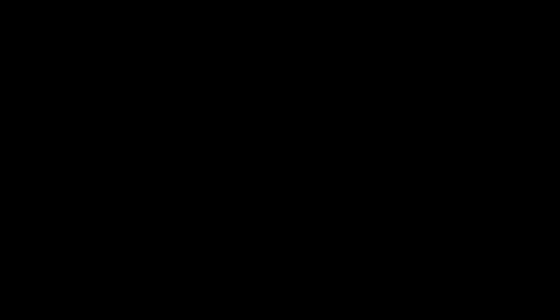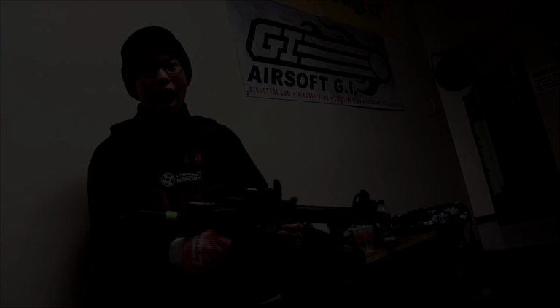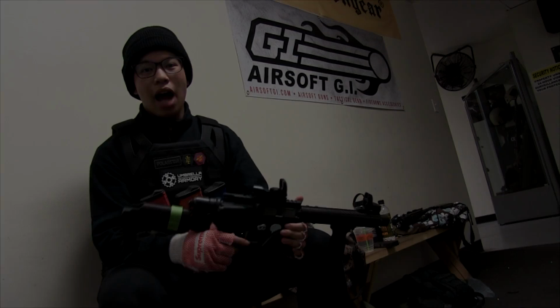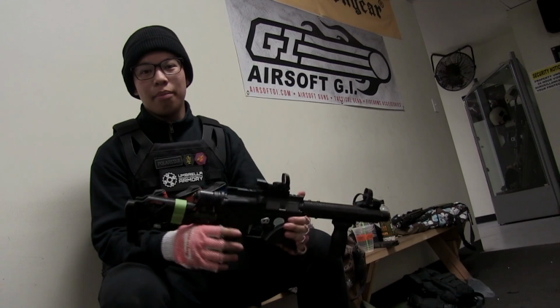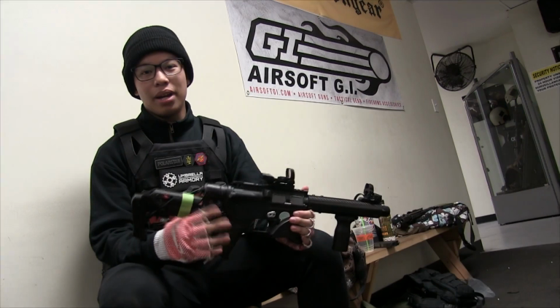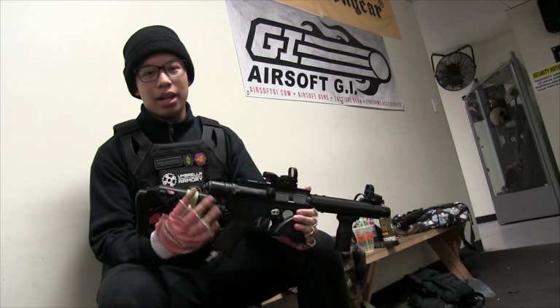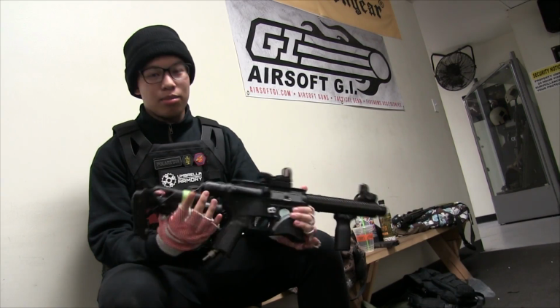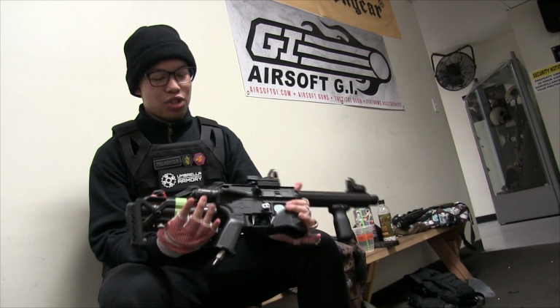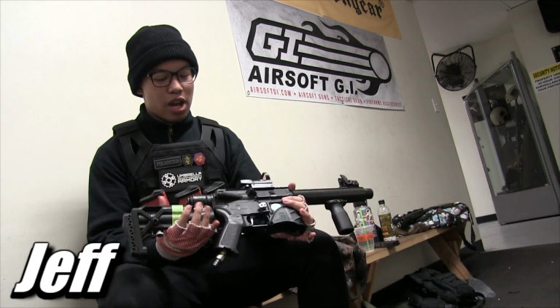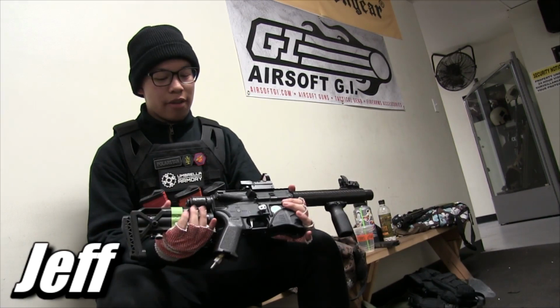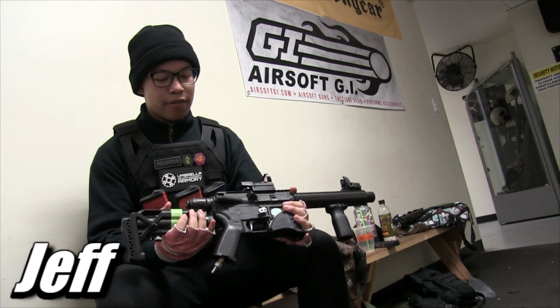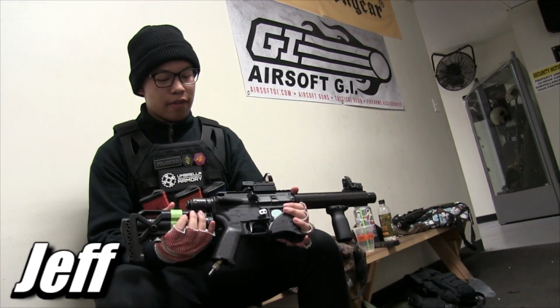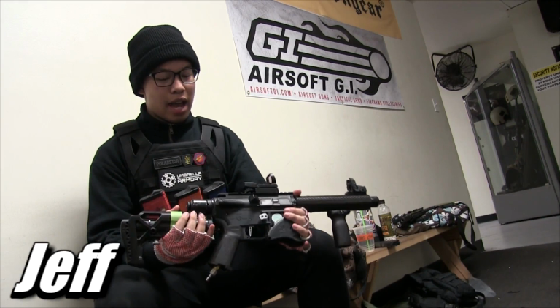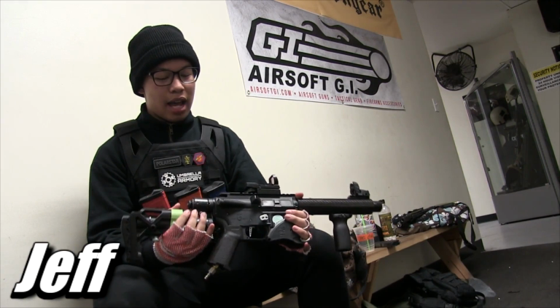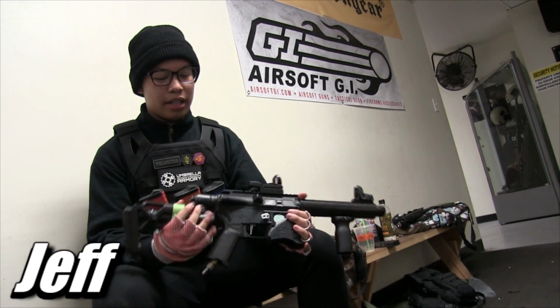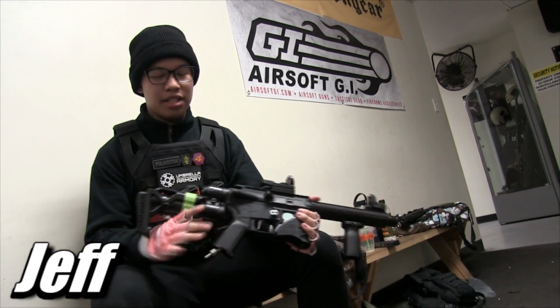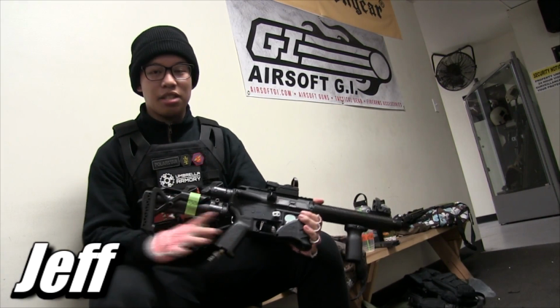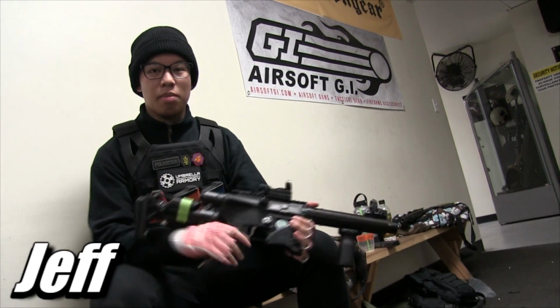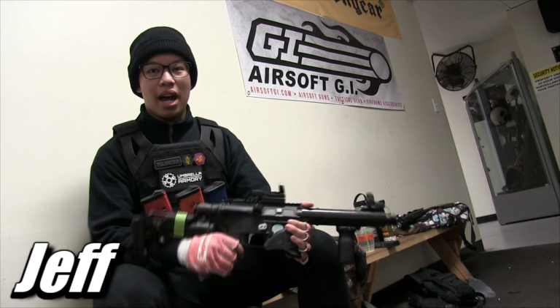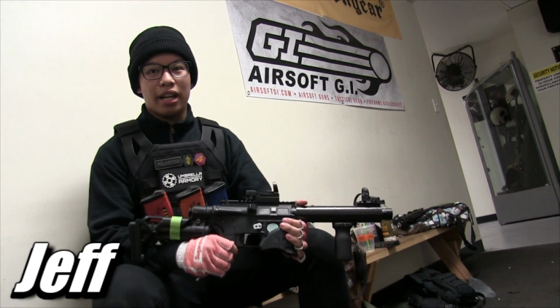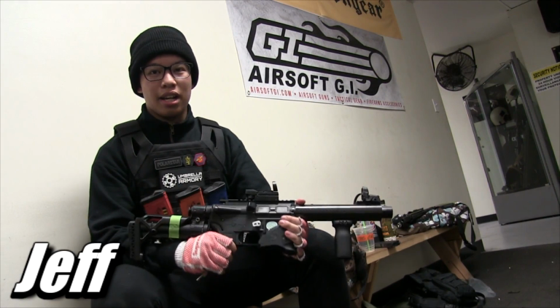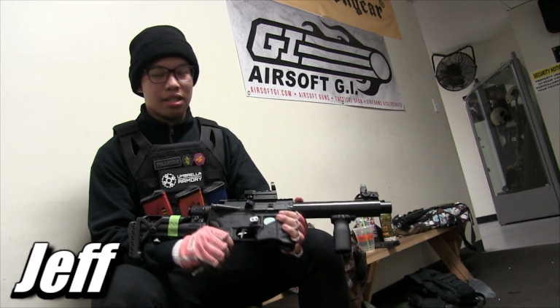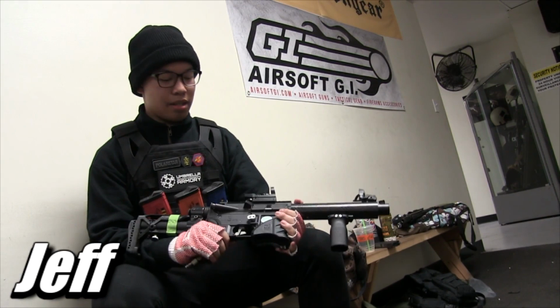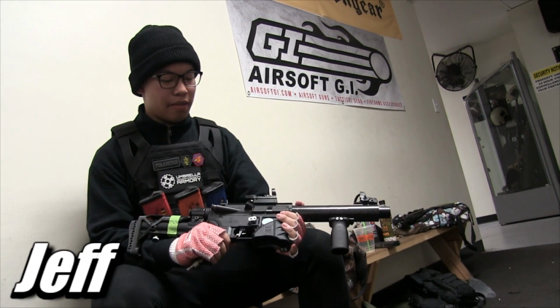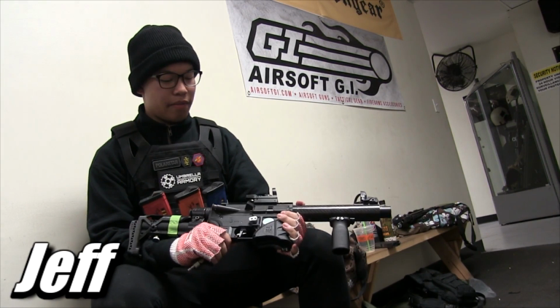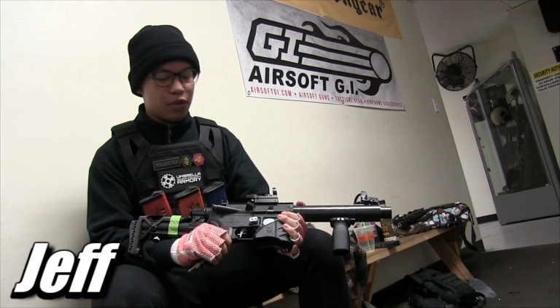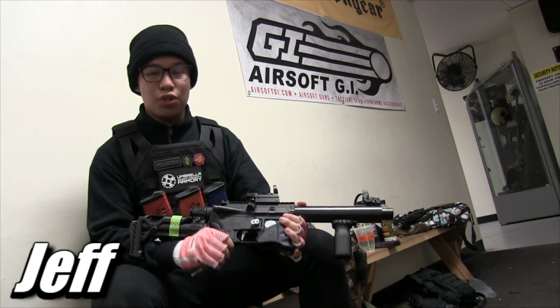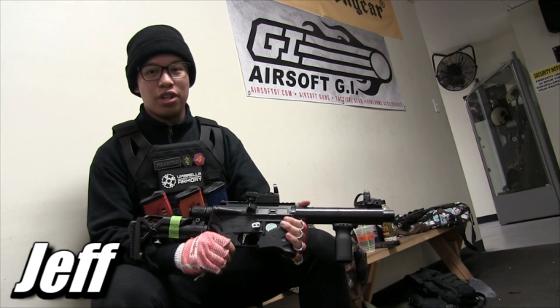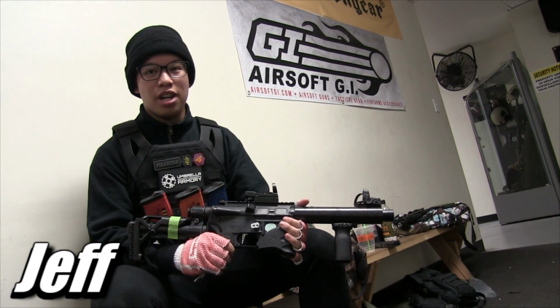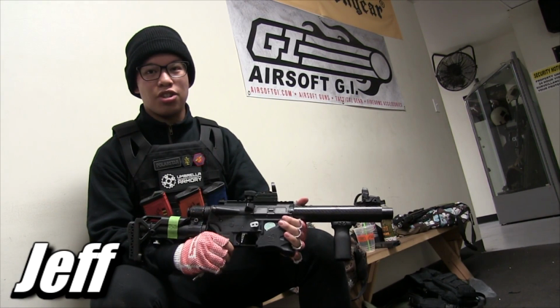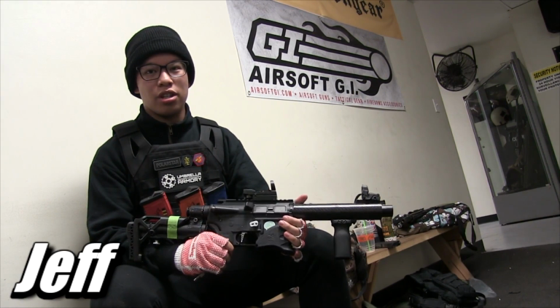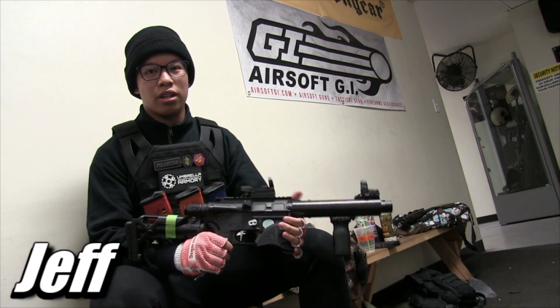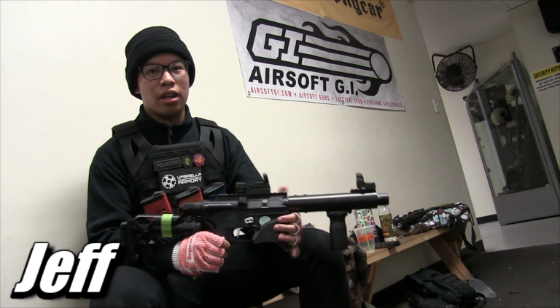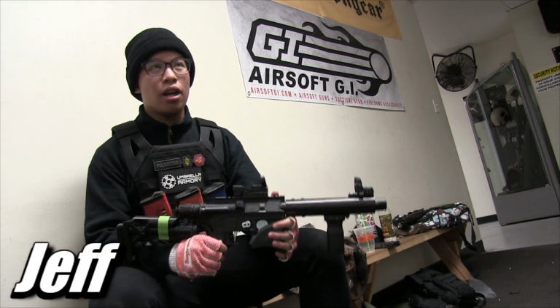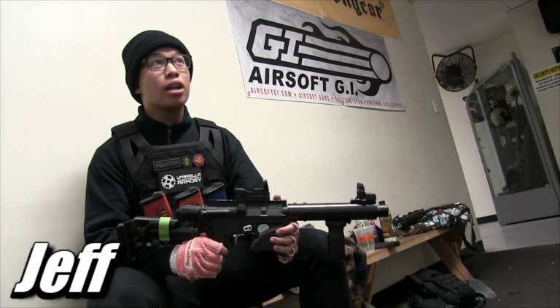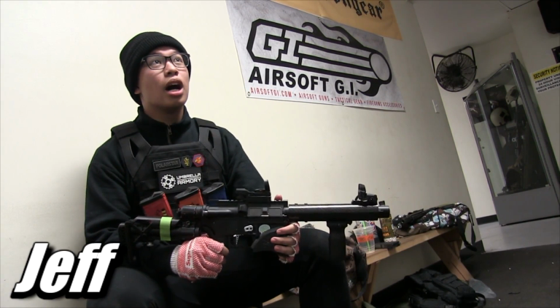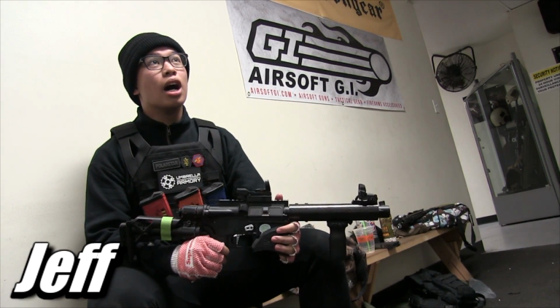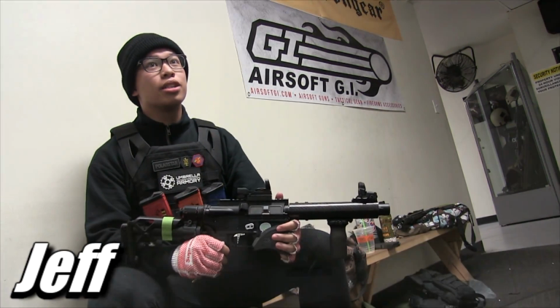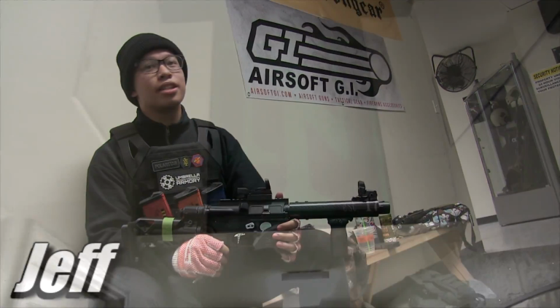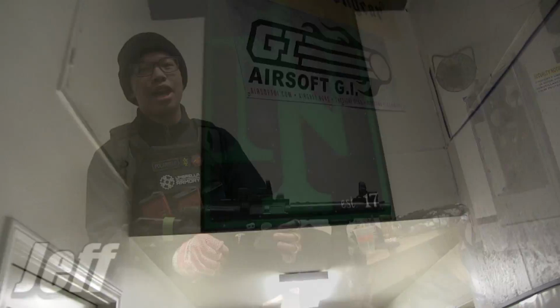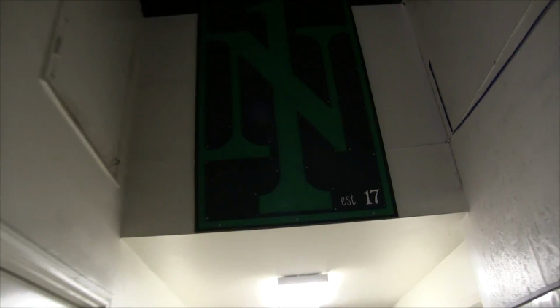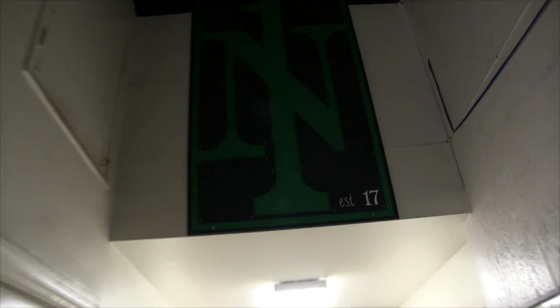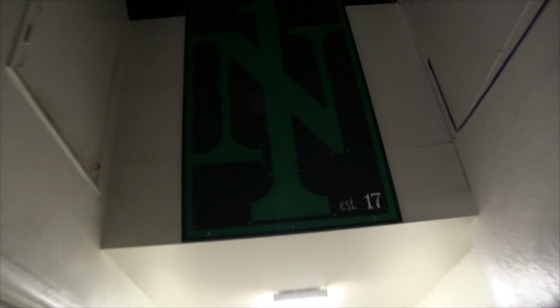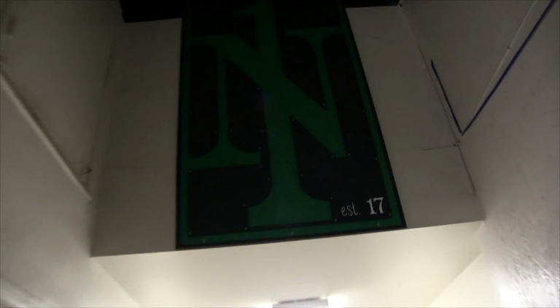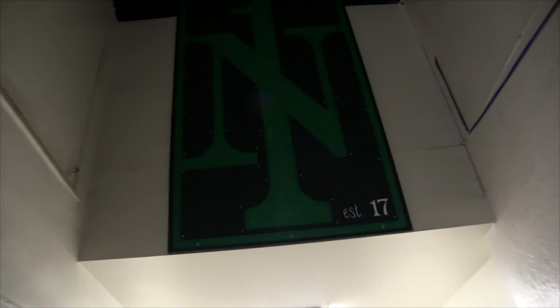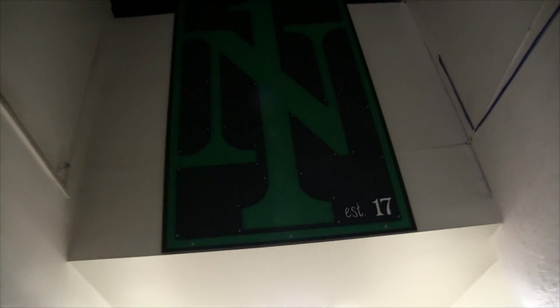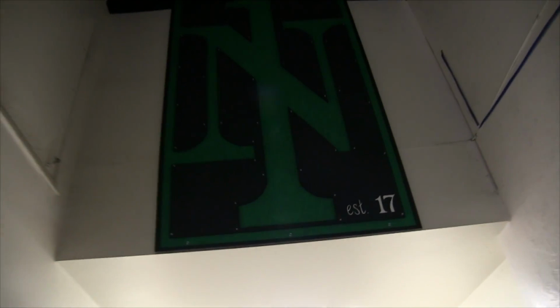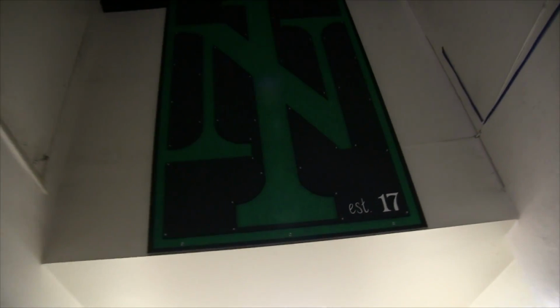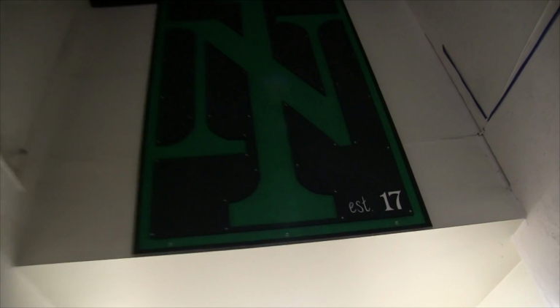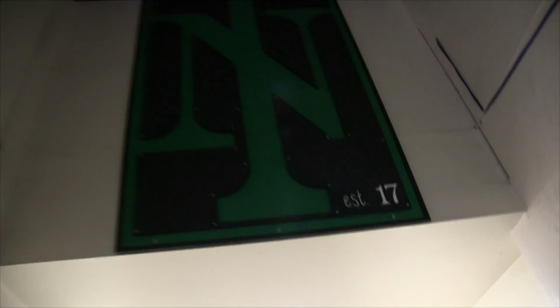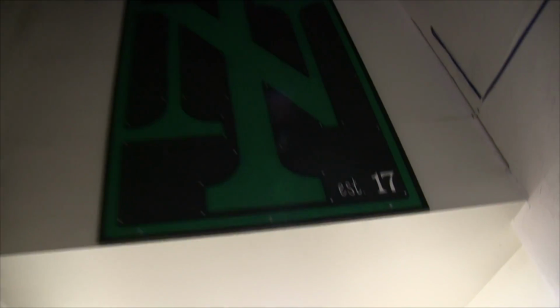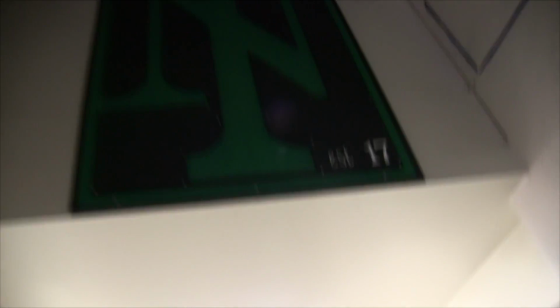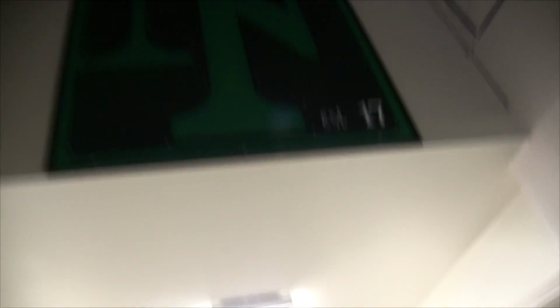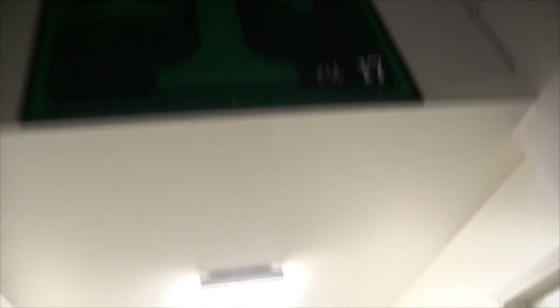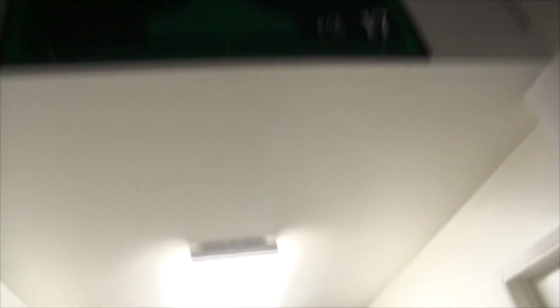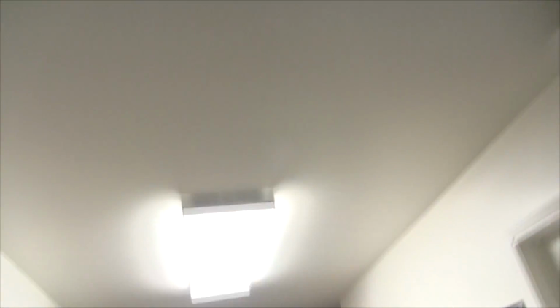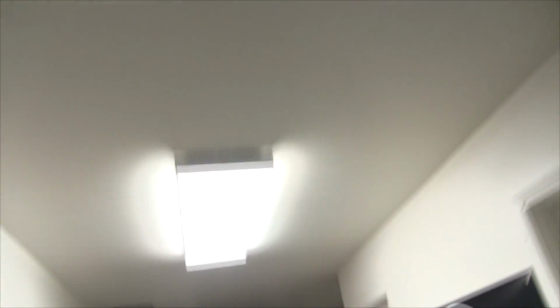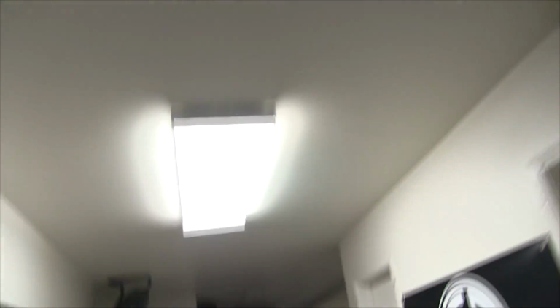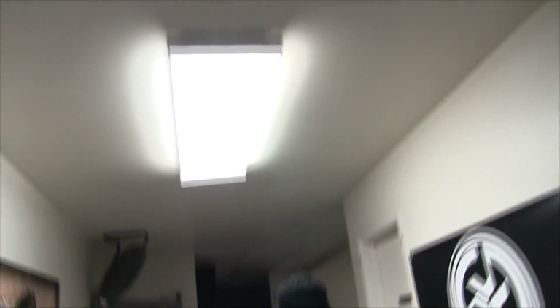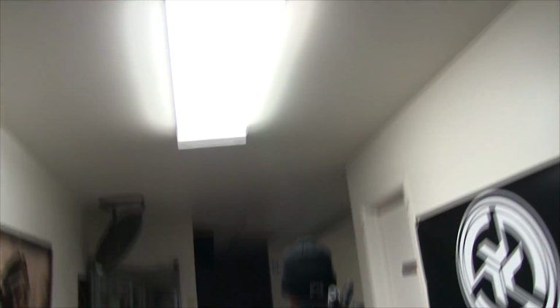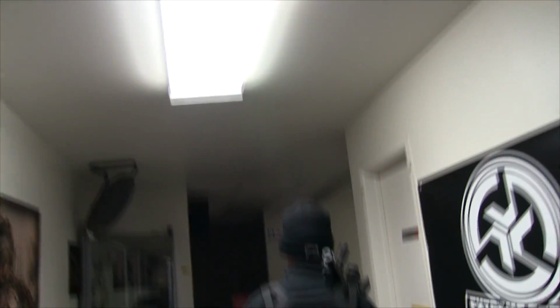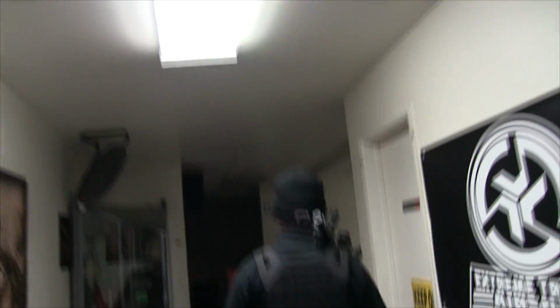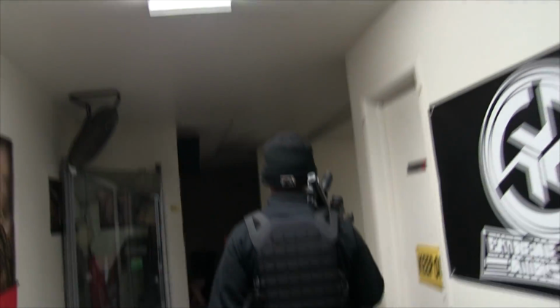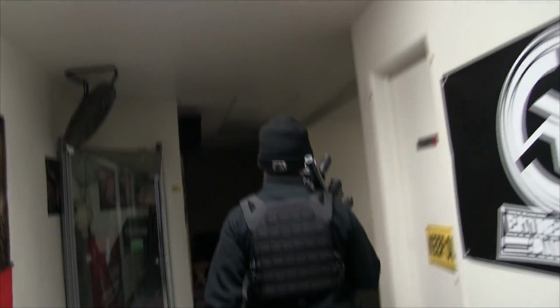Hi, my name is Jeff and this is my custom fusion engine. Today we're playing at N1 with just a couple of buddies.